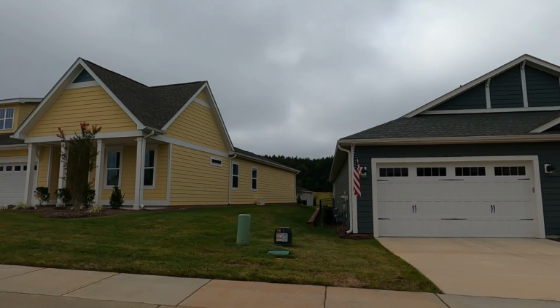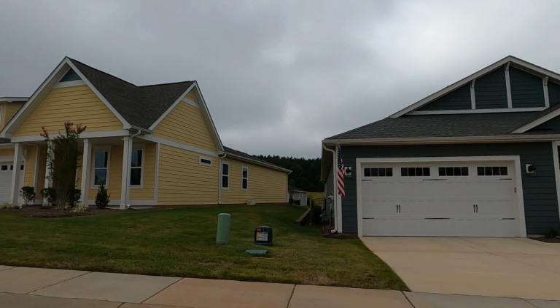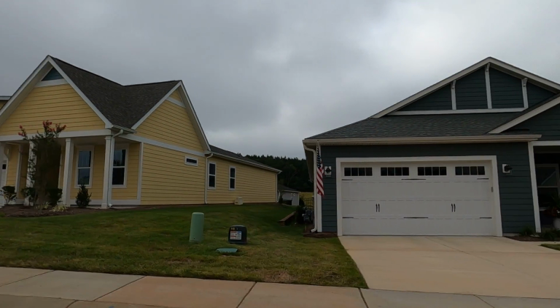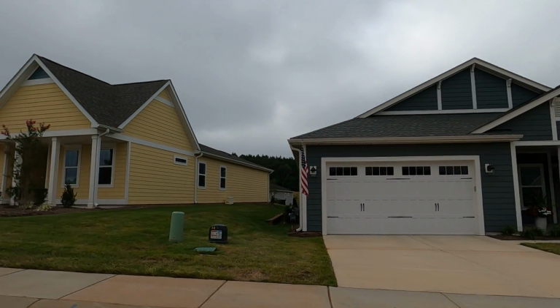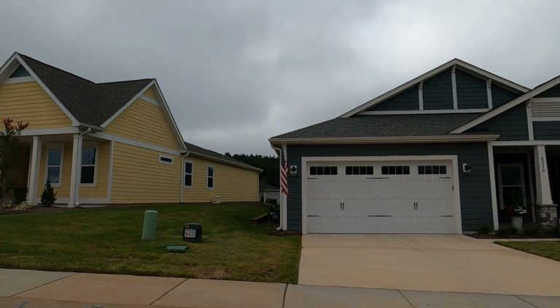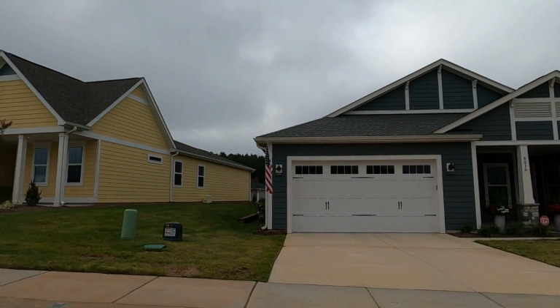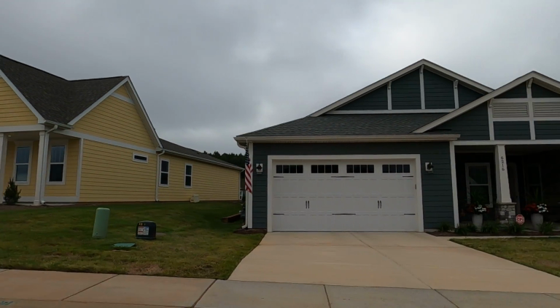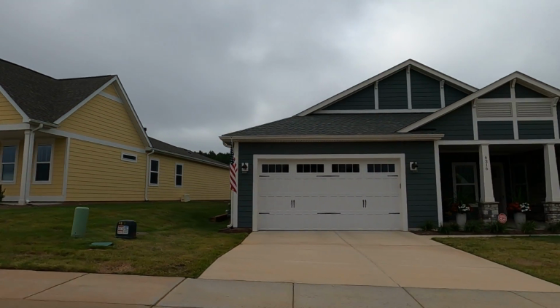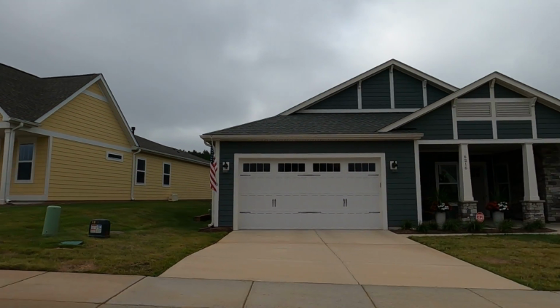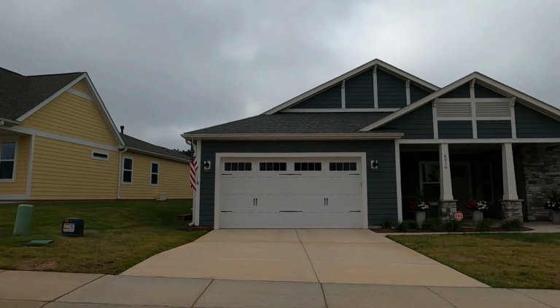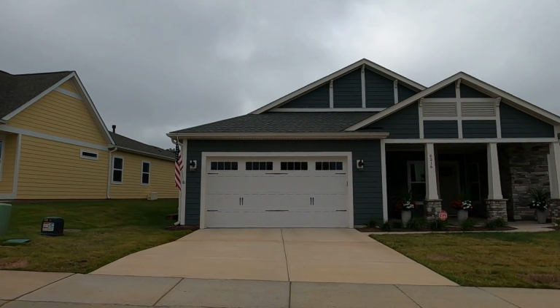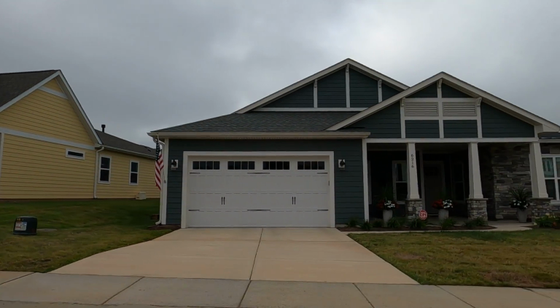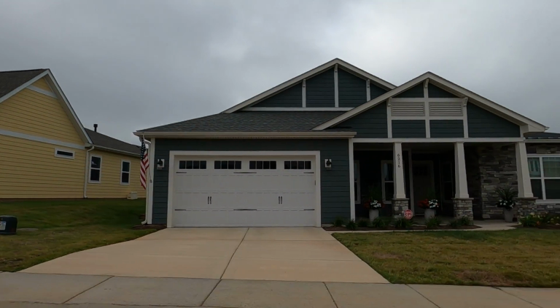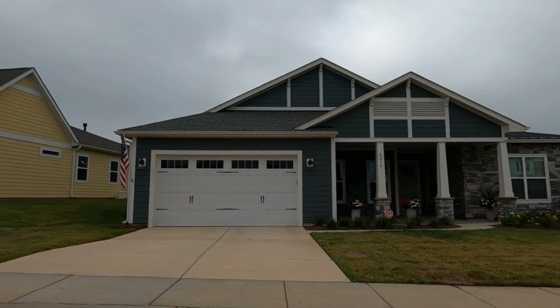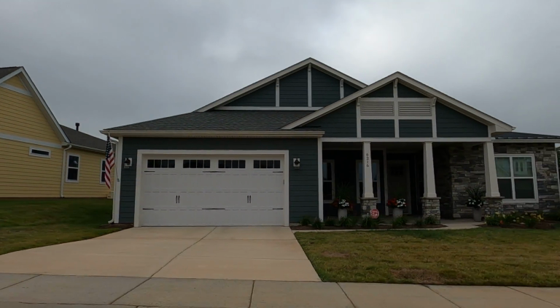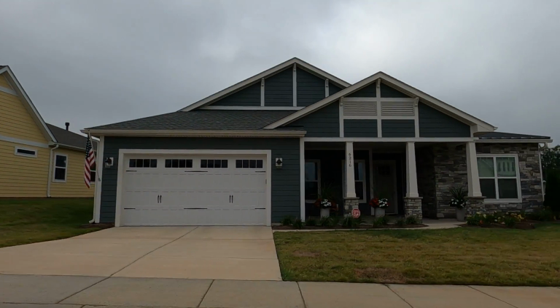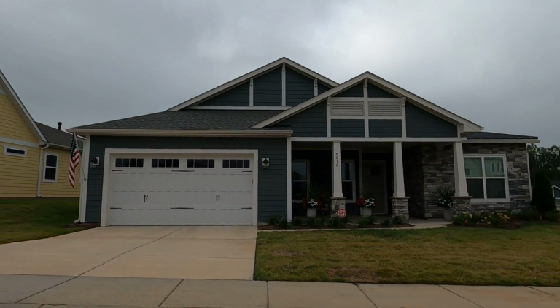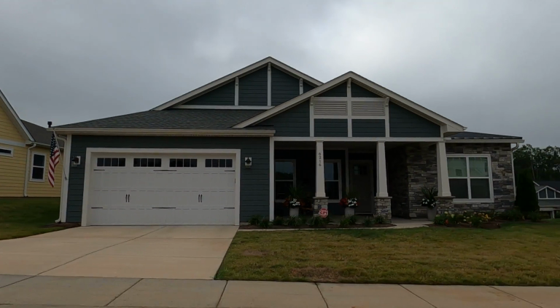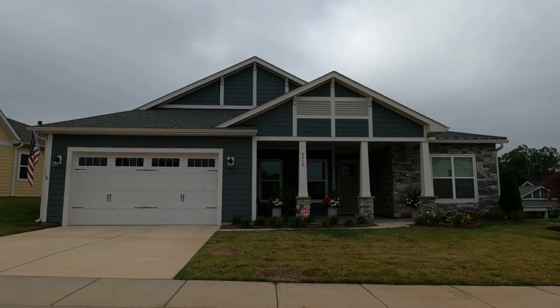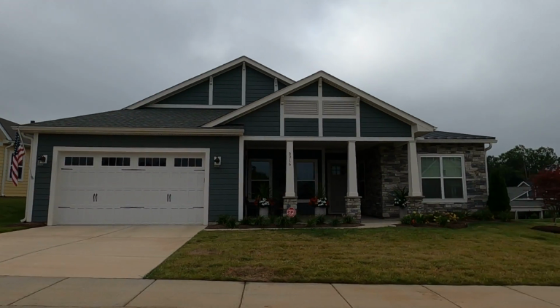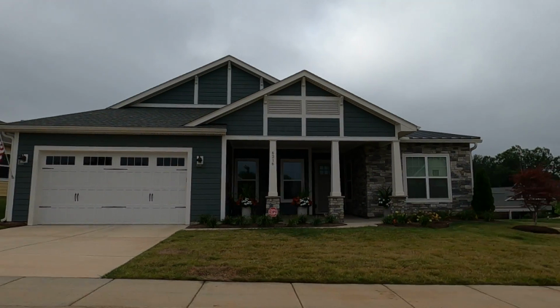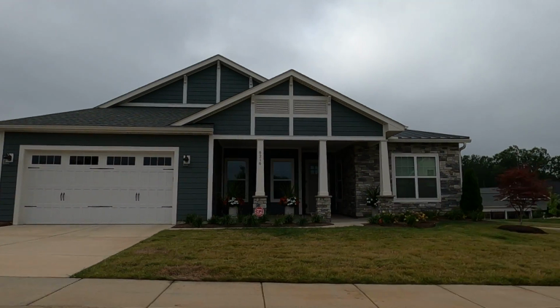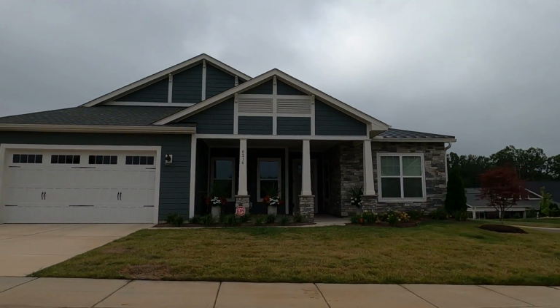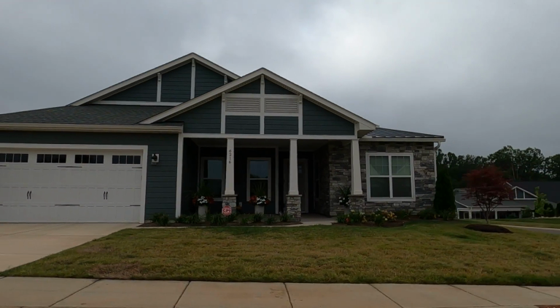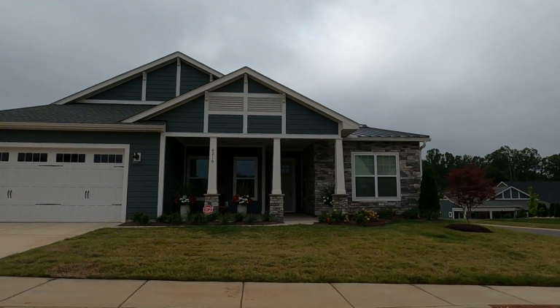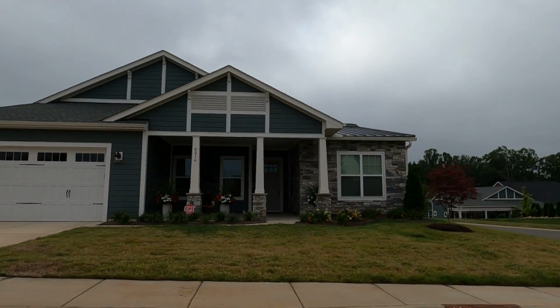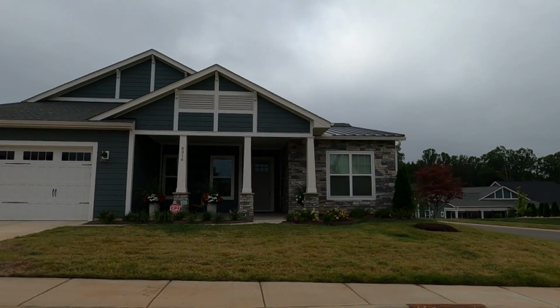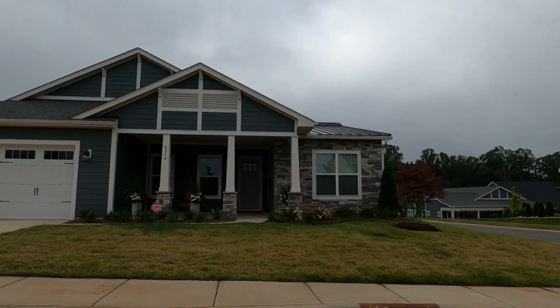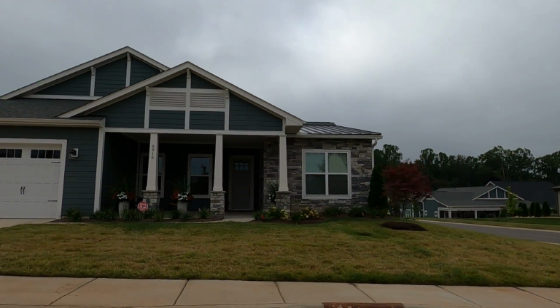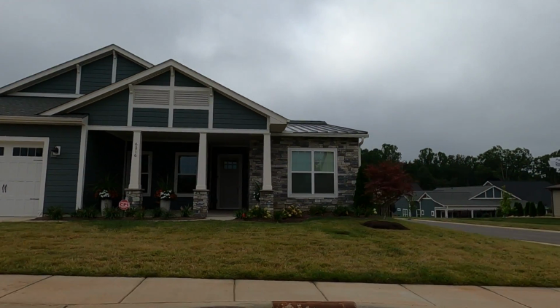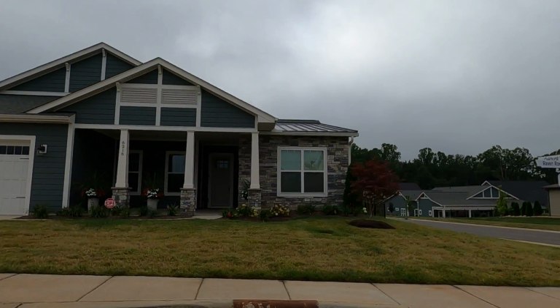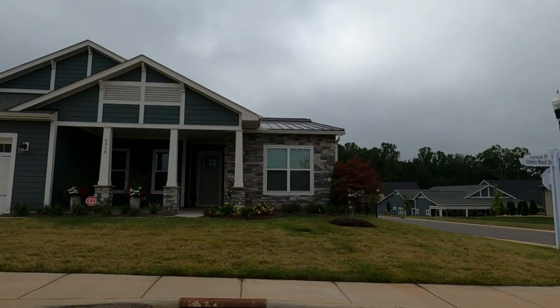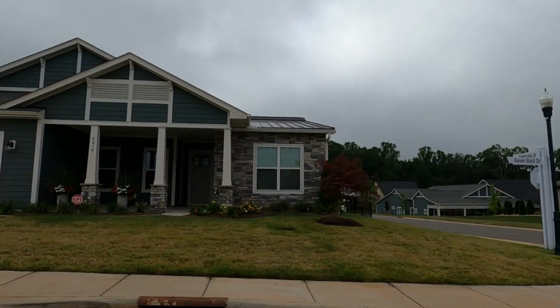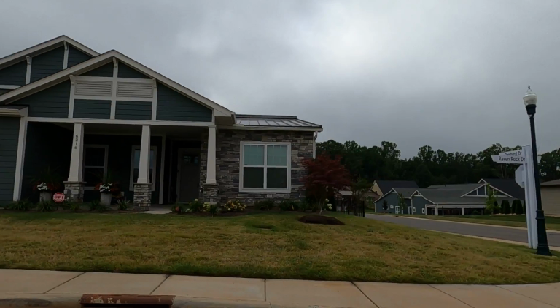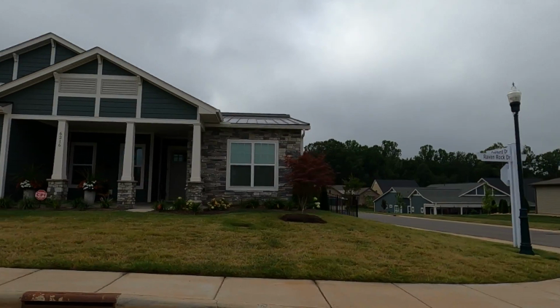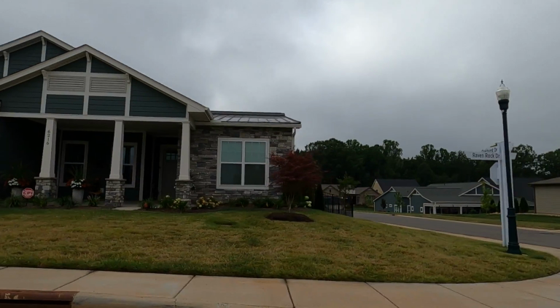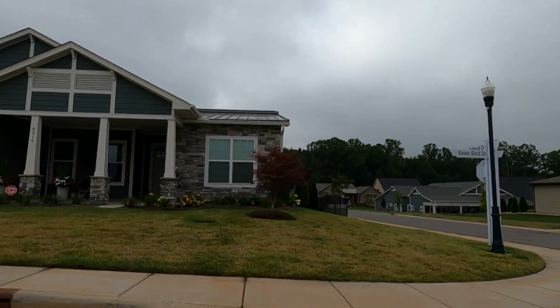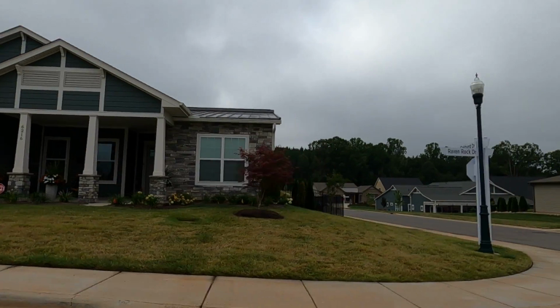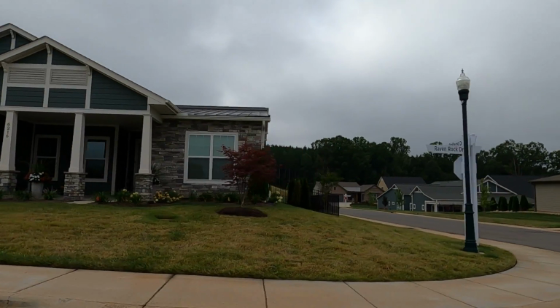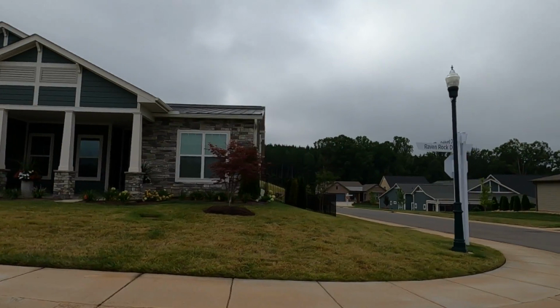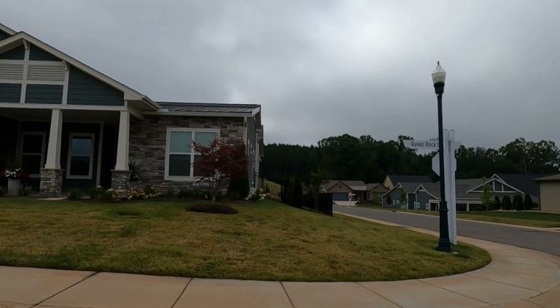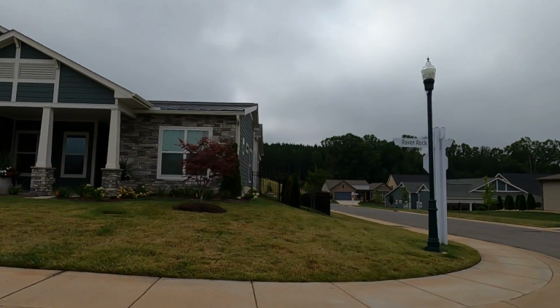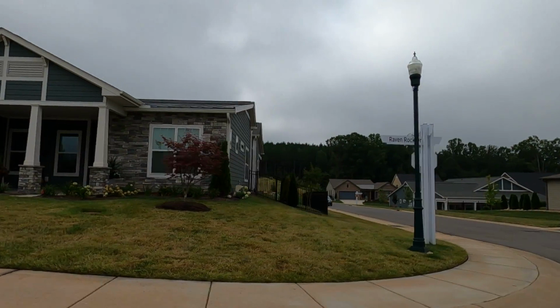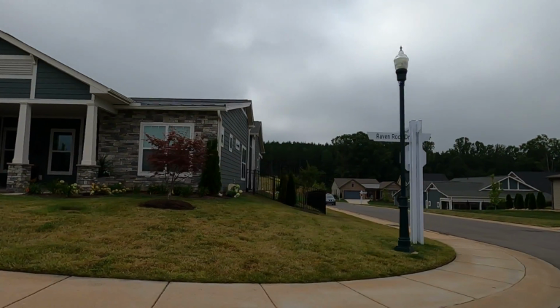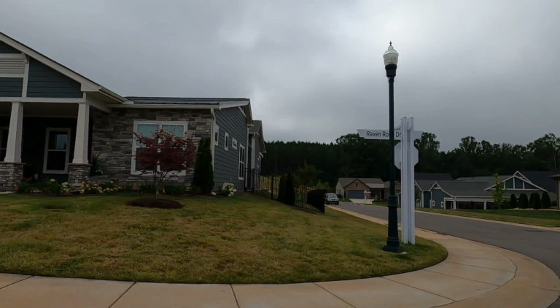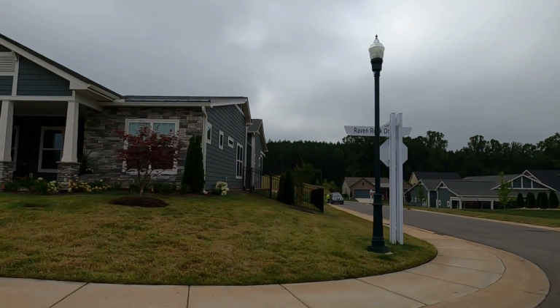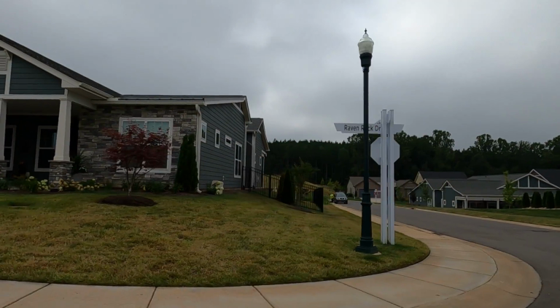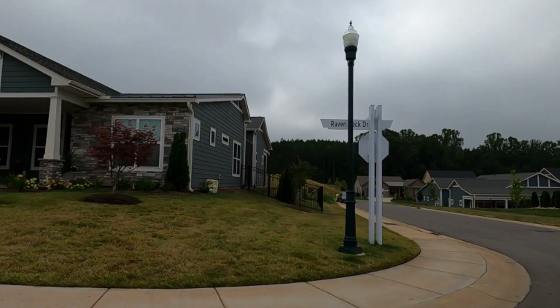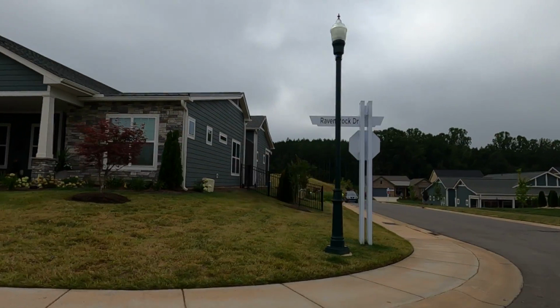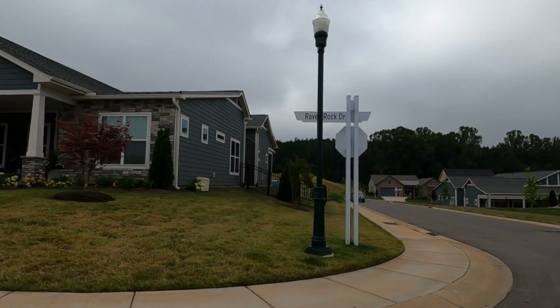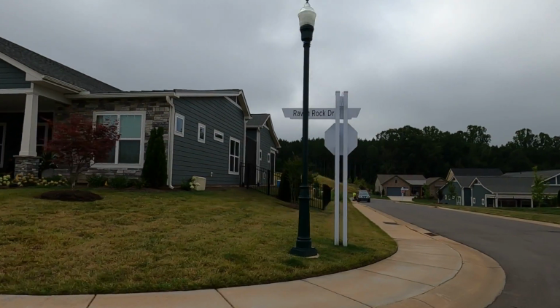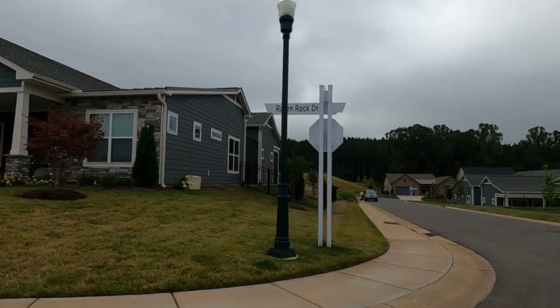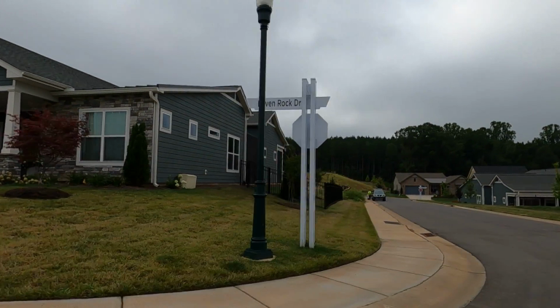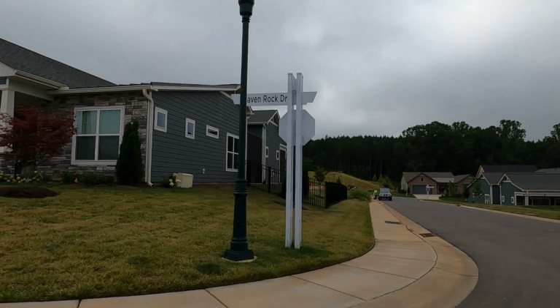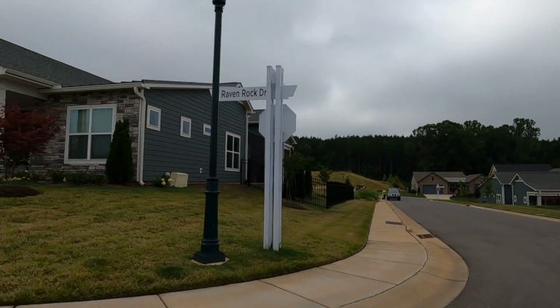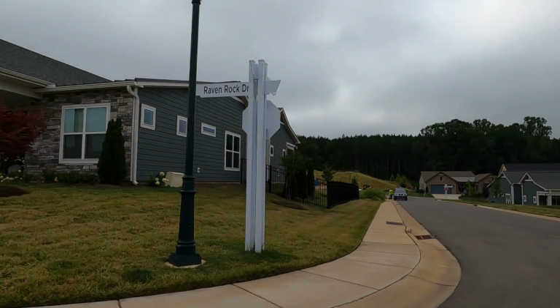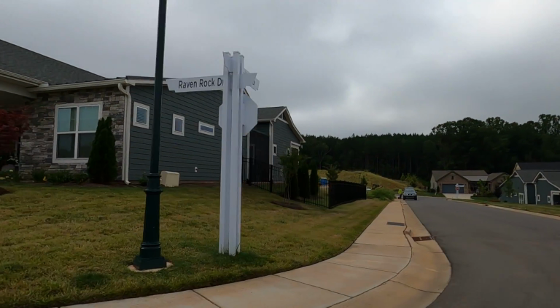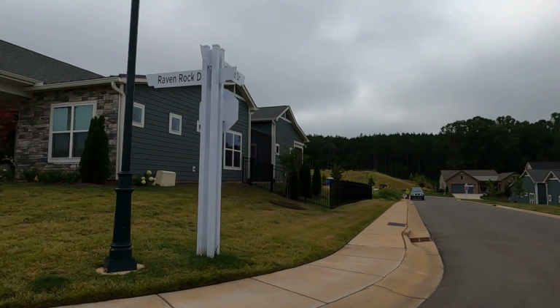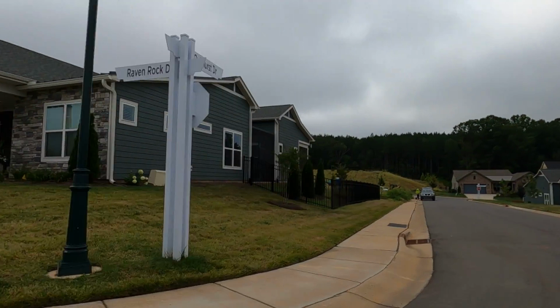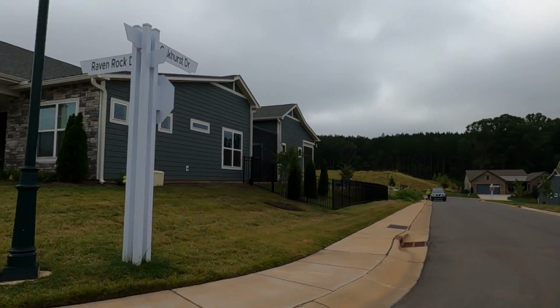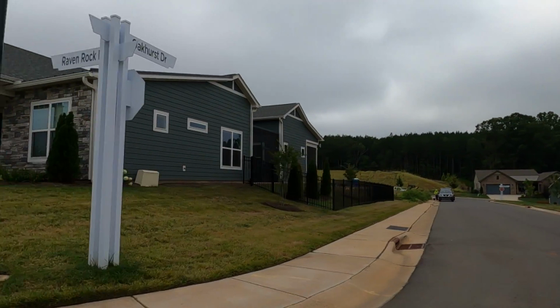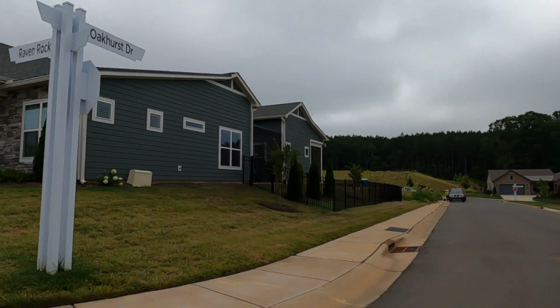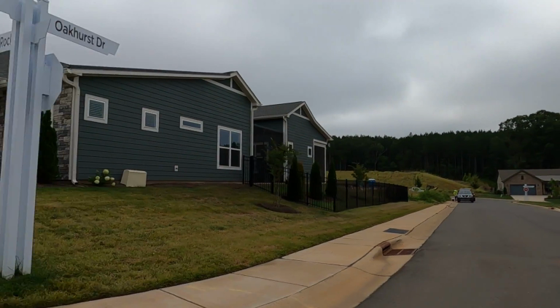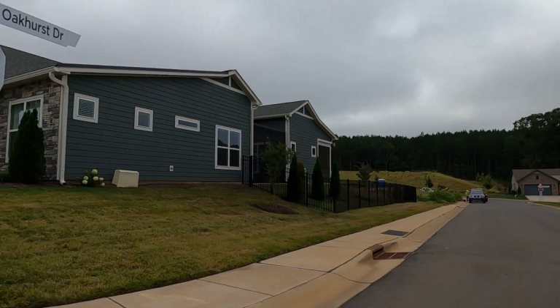Now these are quick move homes. Yes, there are some resales available, but if you could buy a brand new construction home, why wouldn't you?